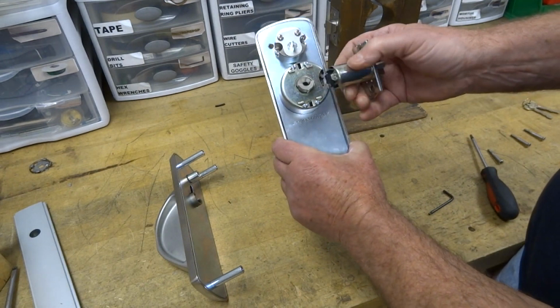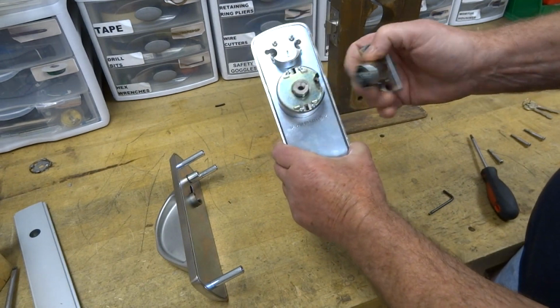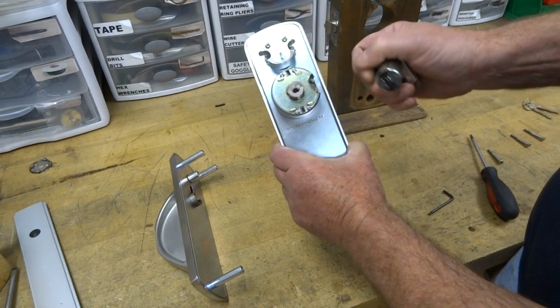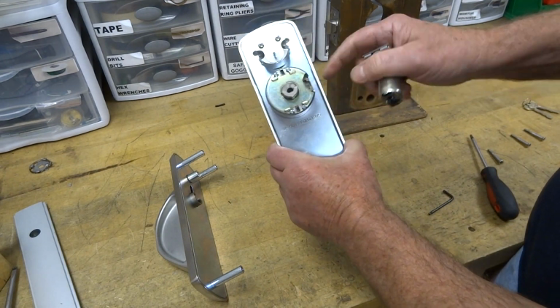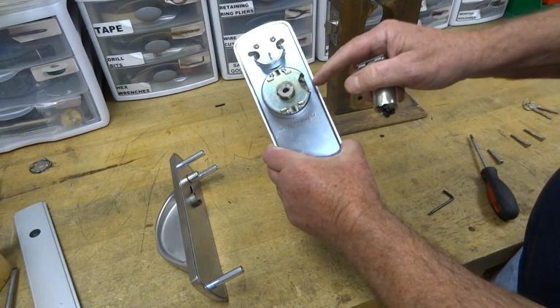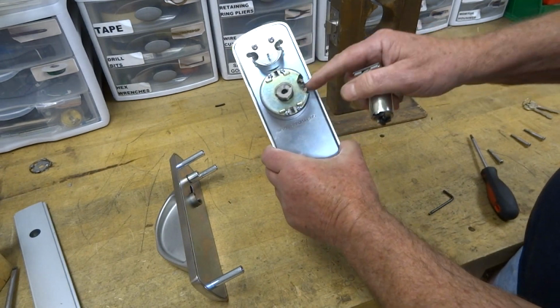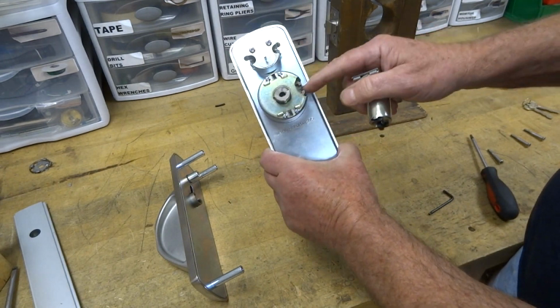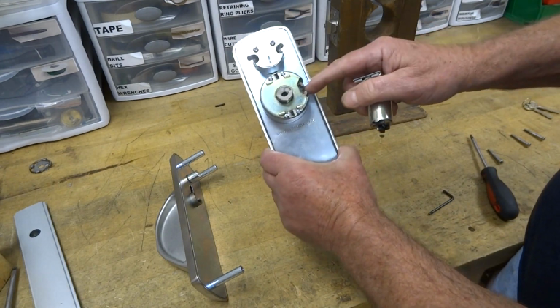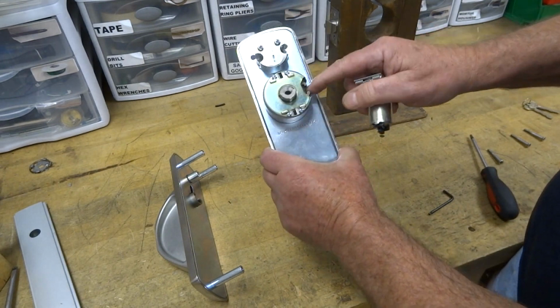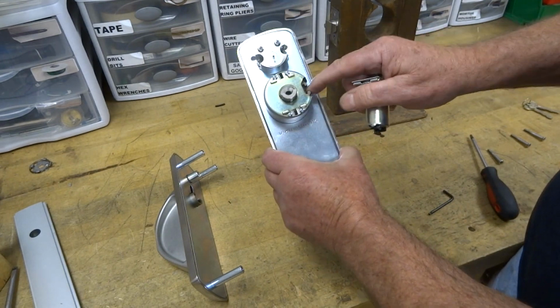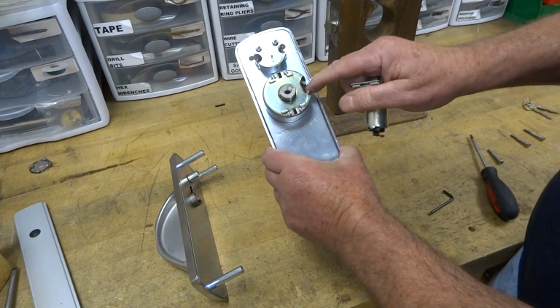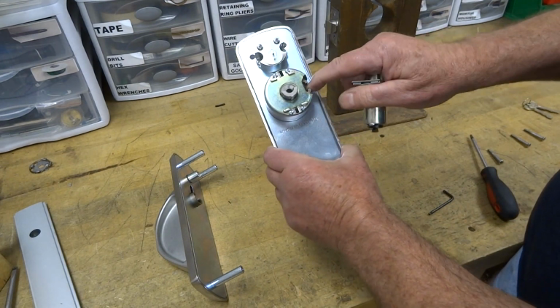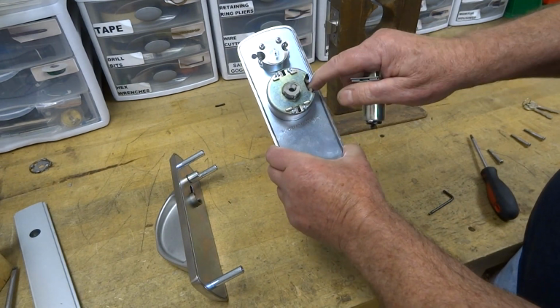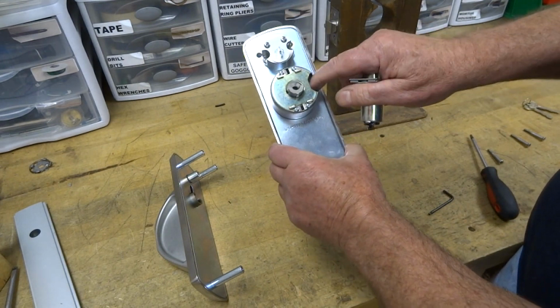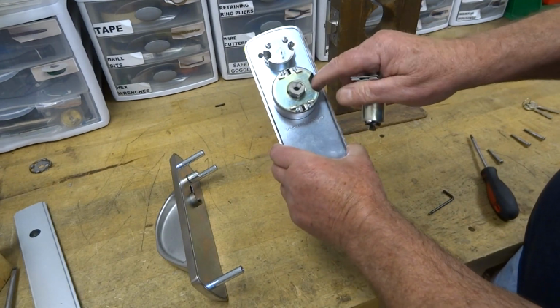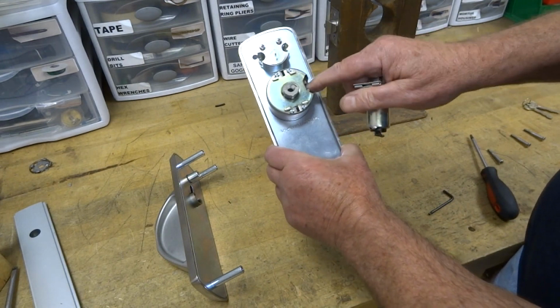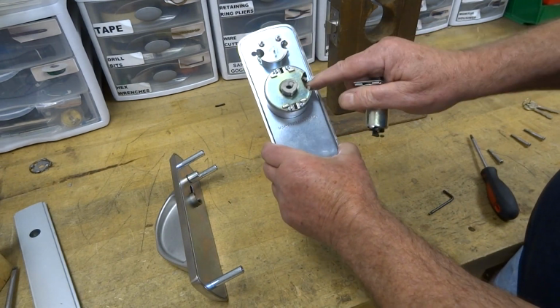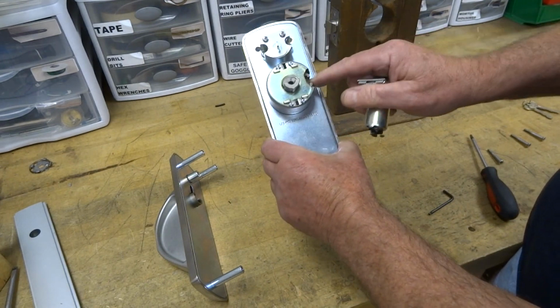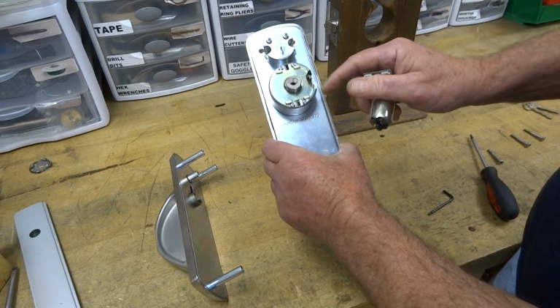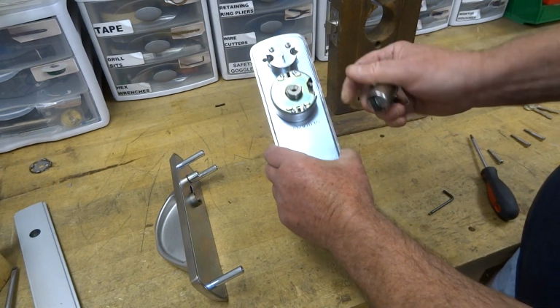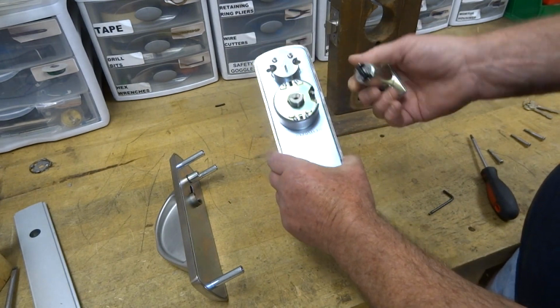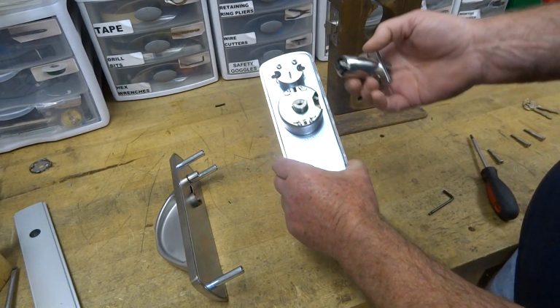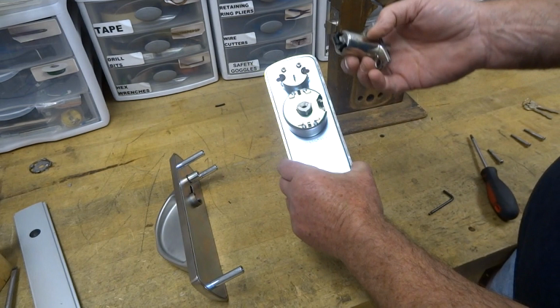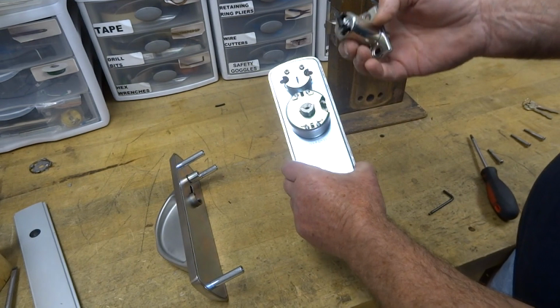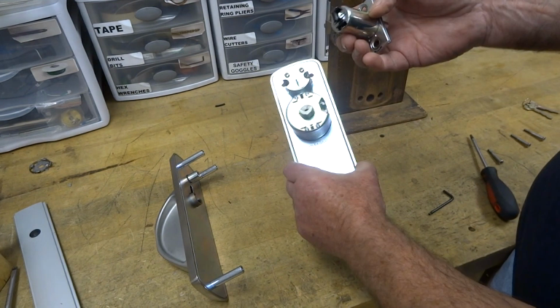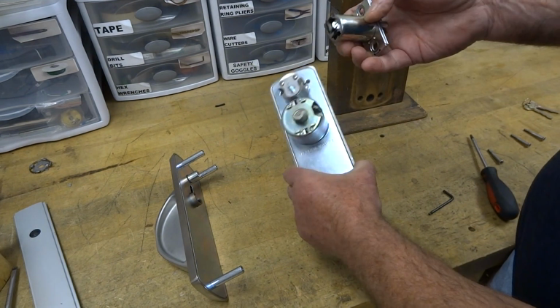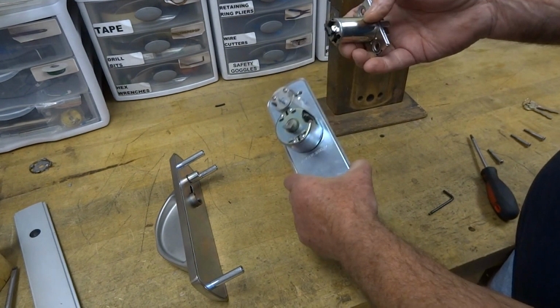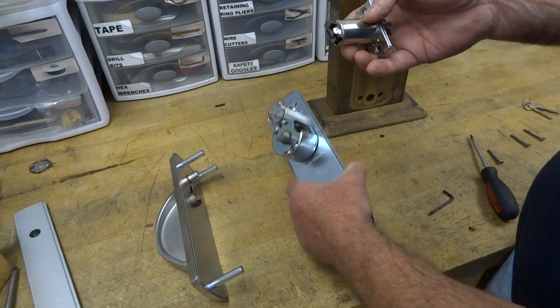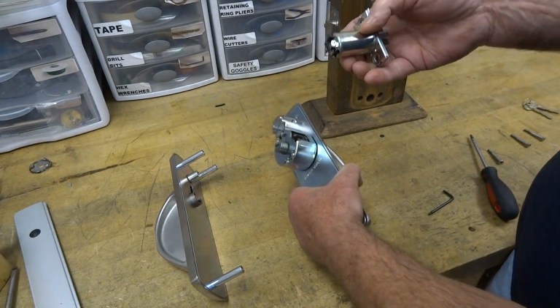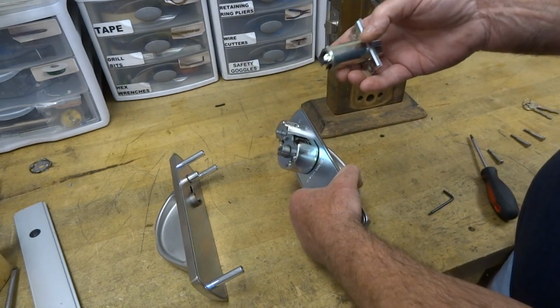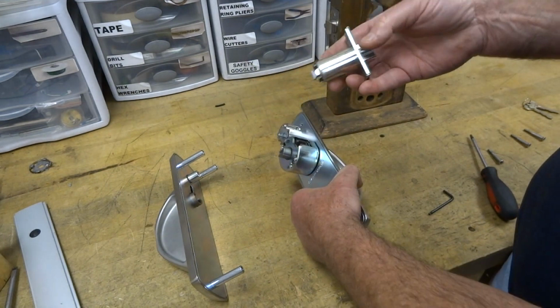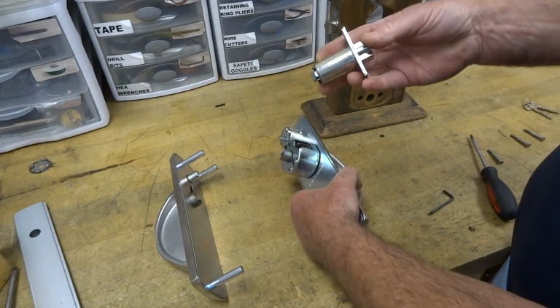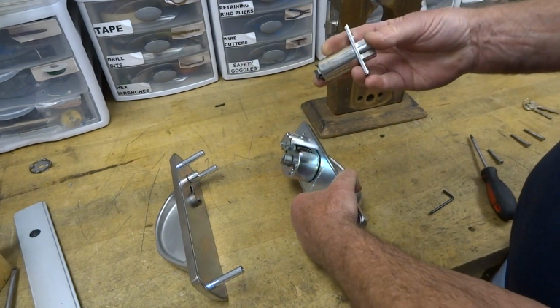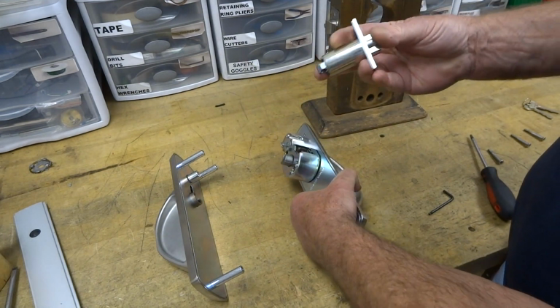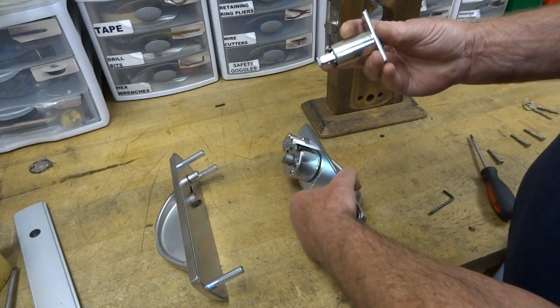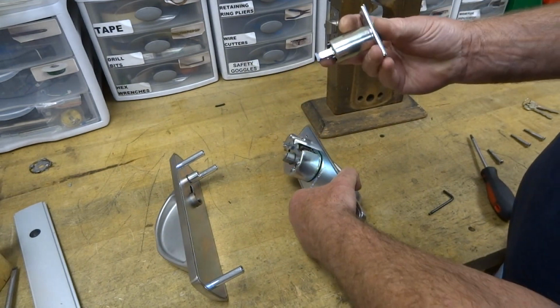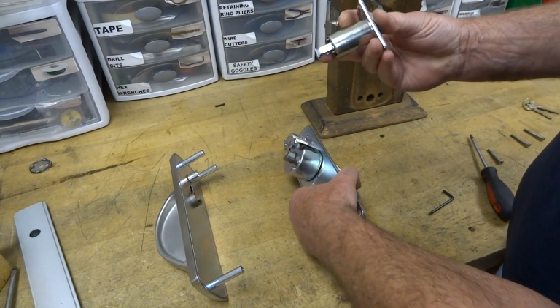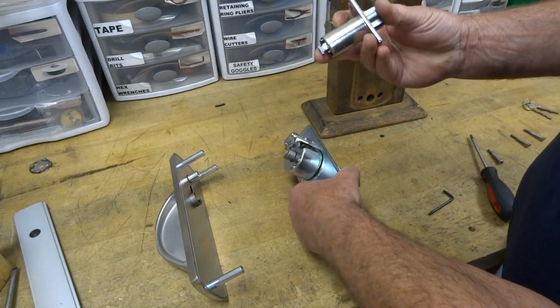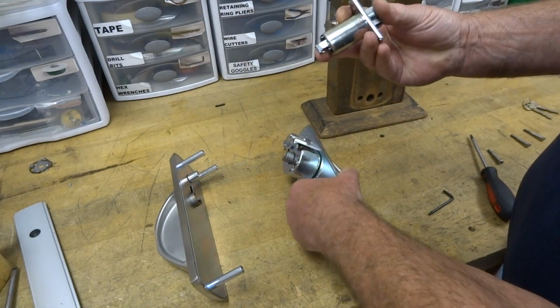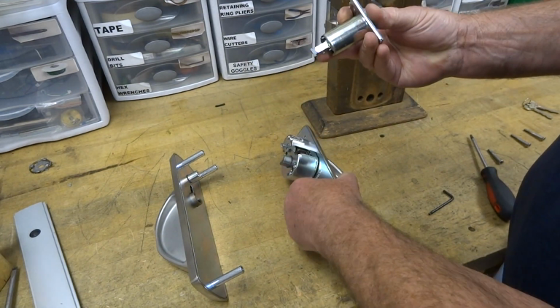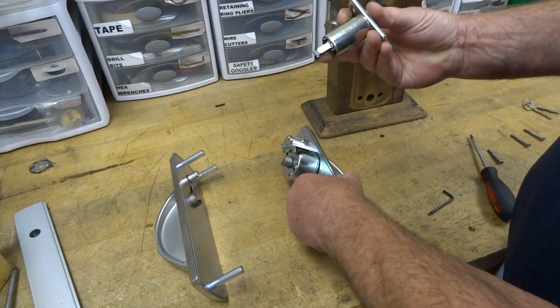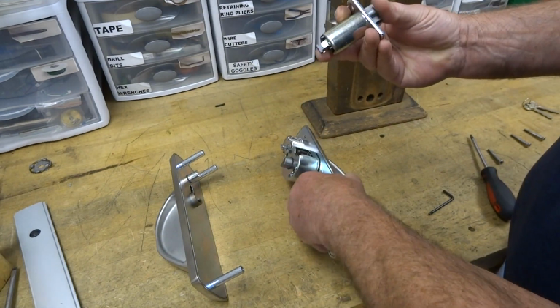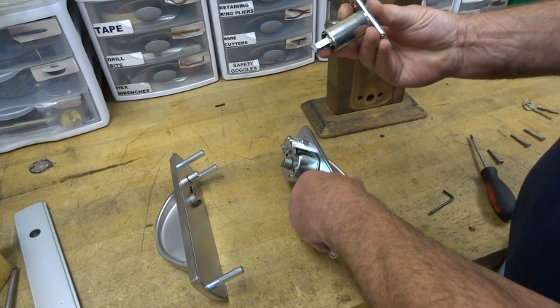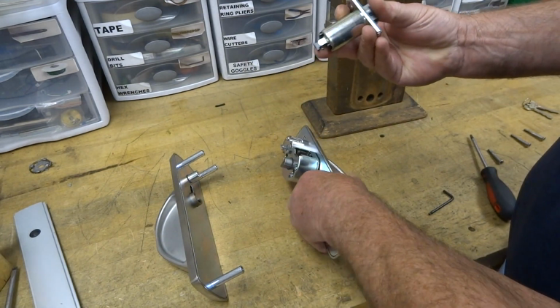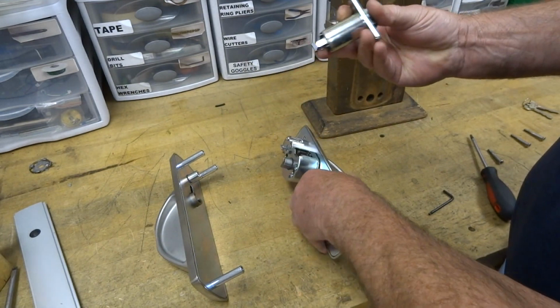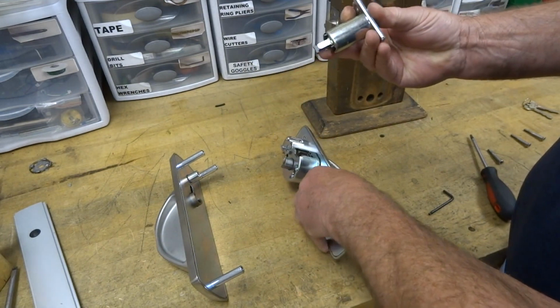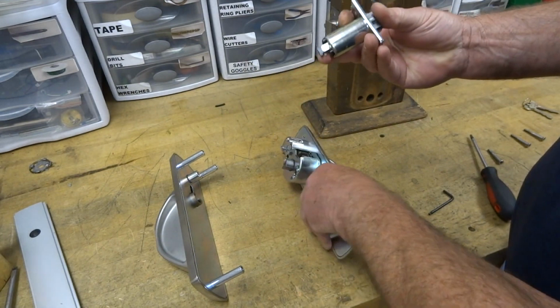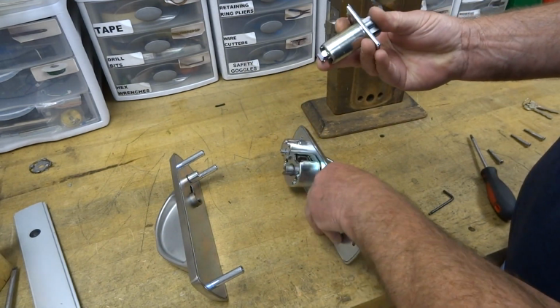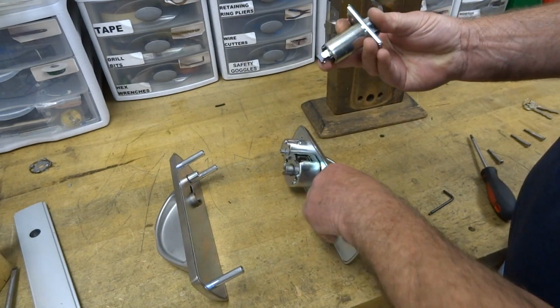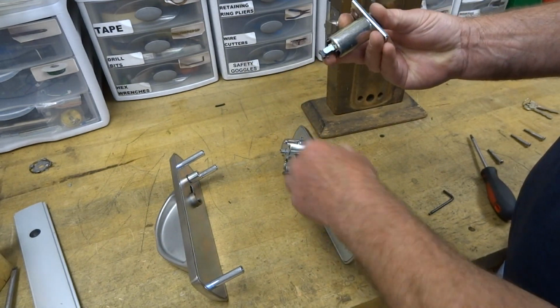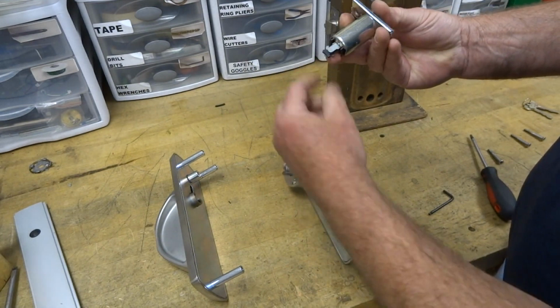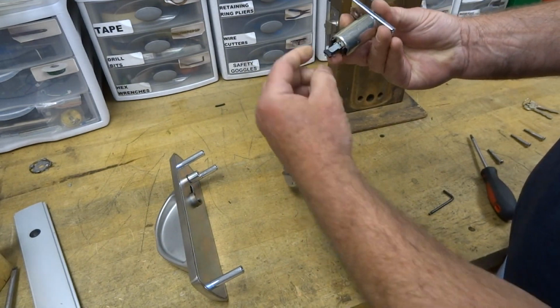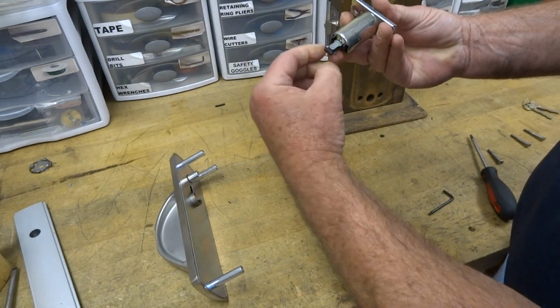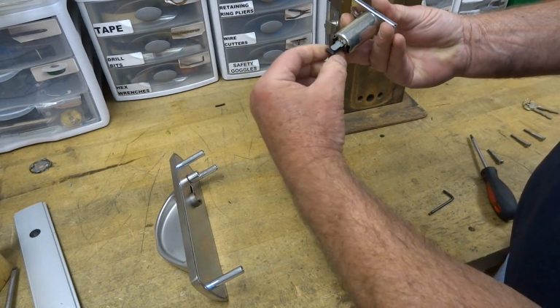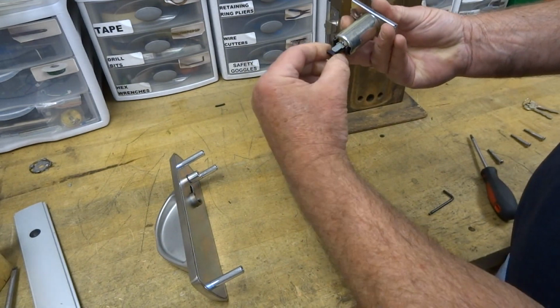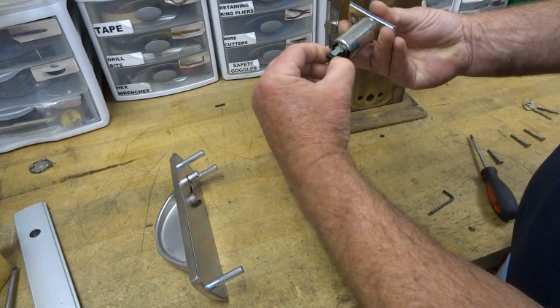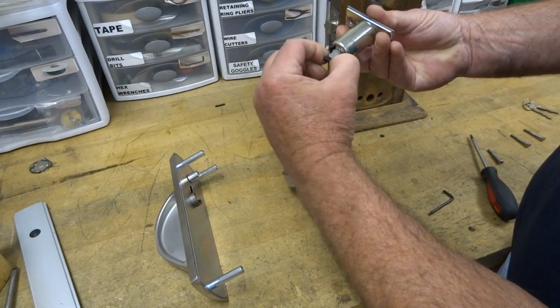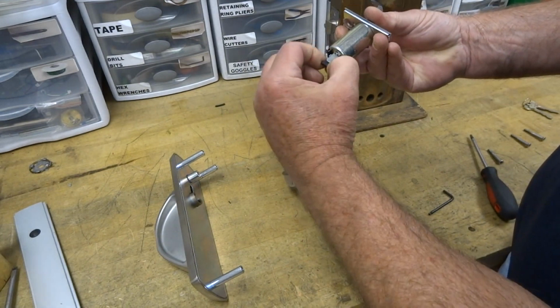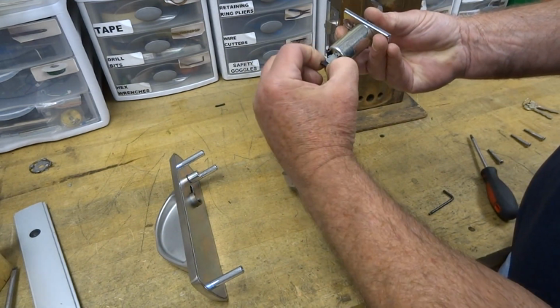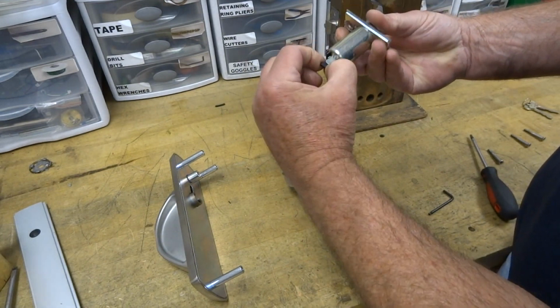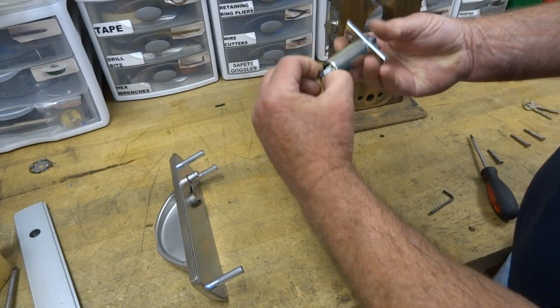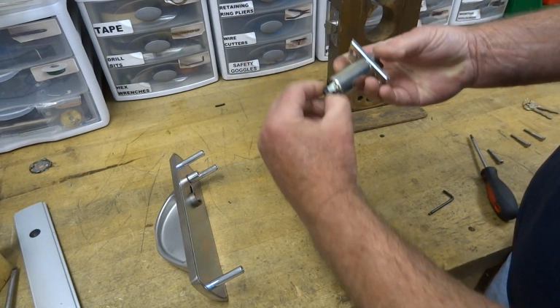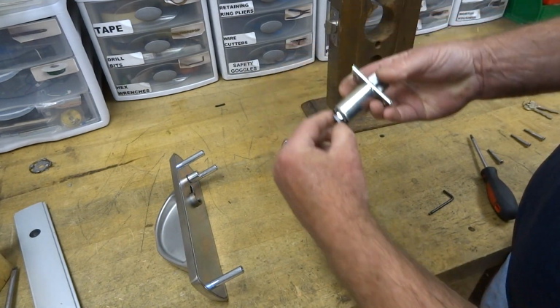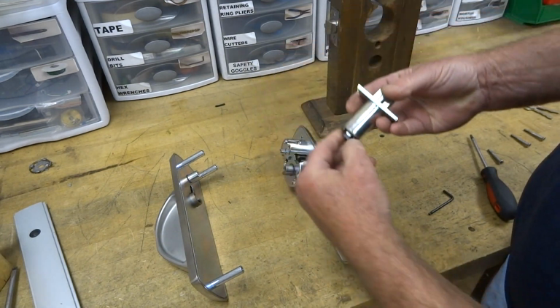This is the latch retractor, and that pulls the latch down through here.